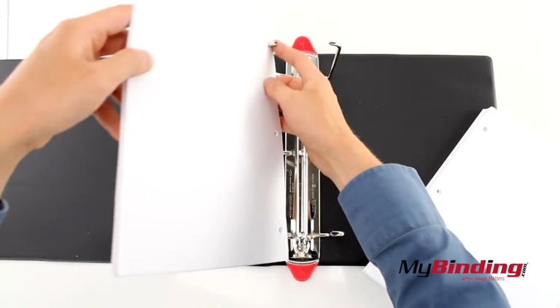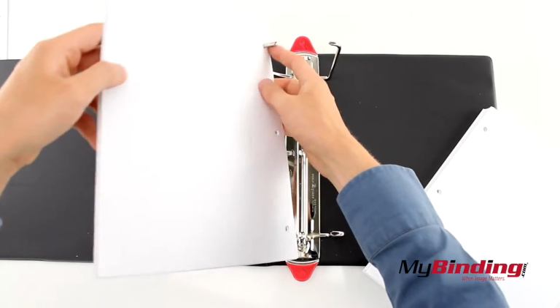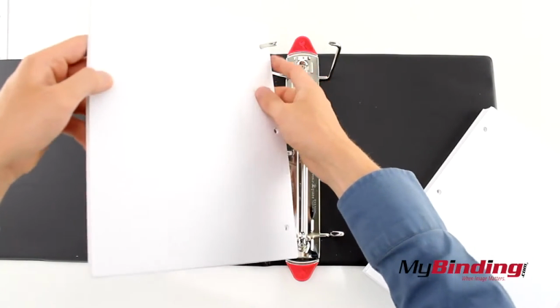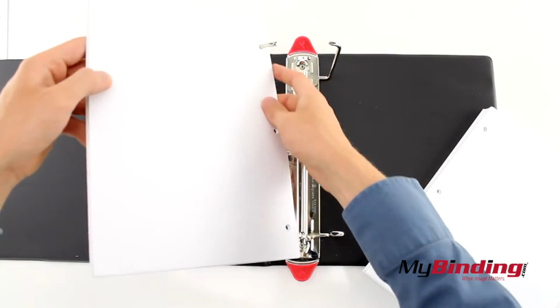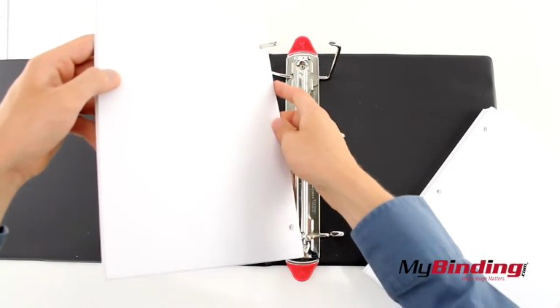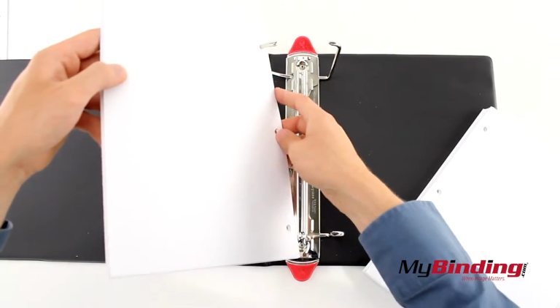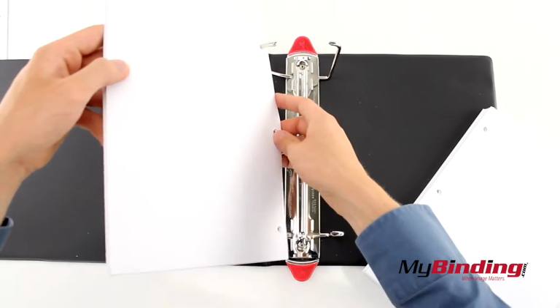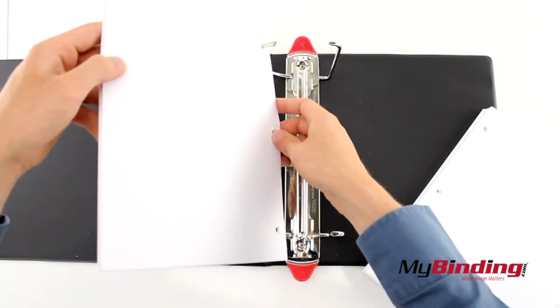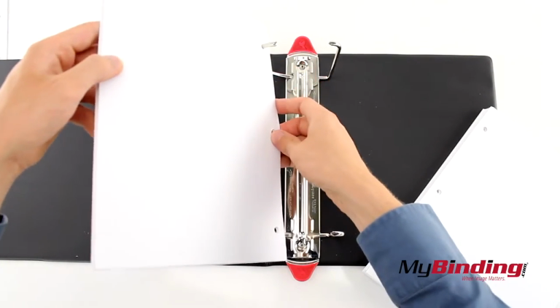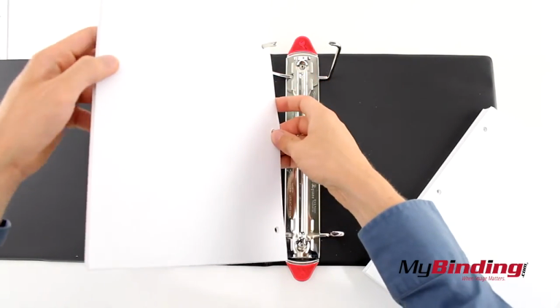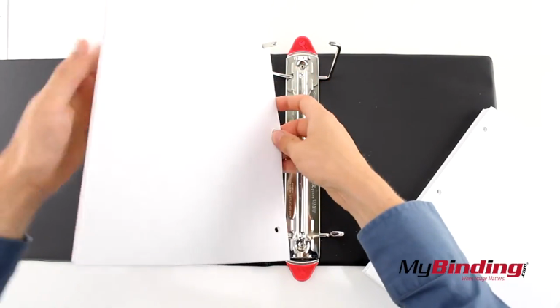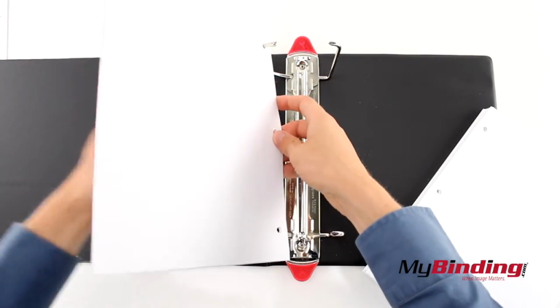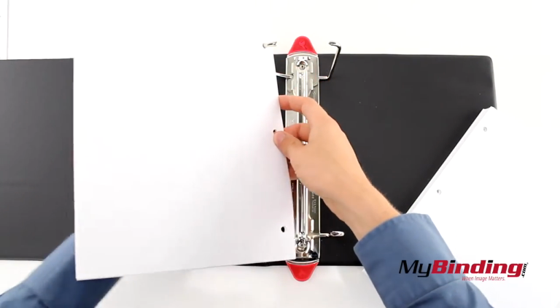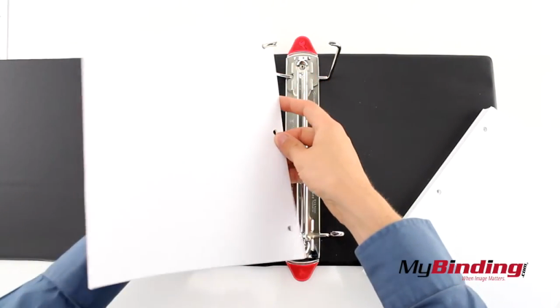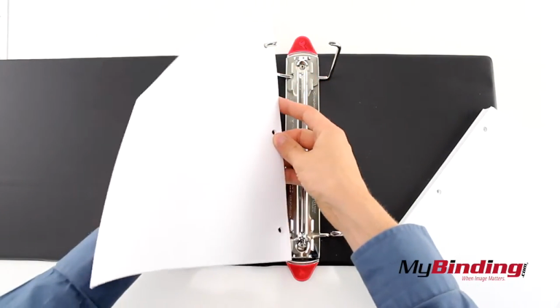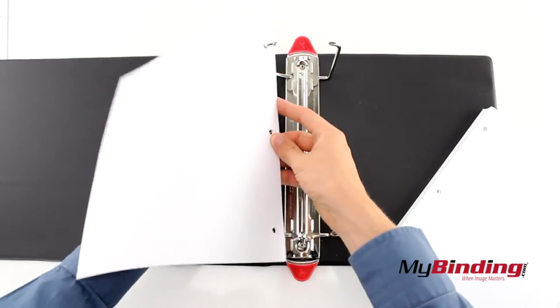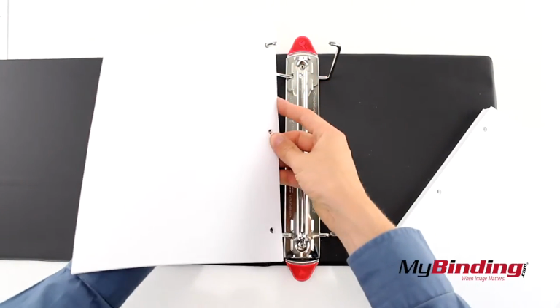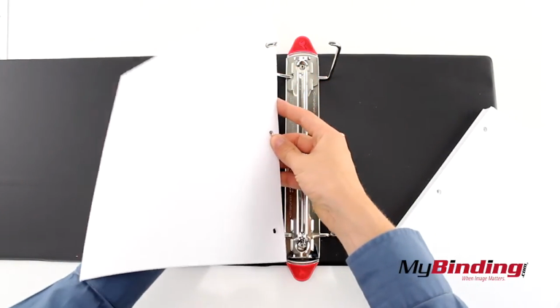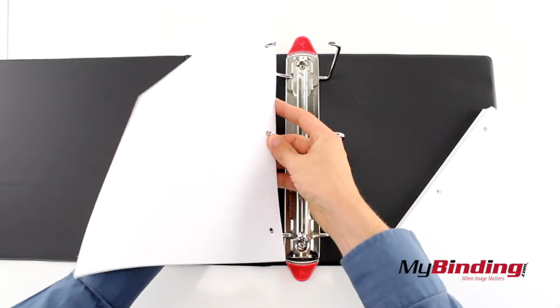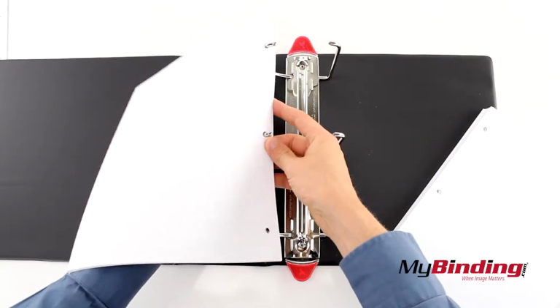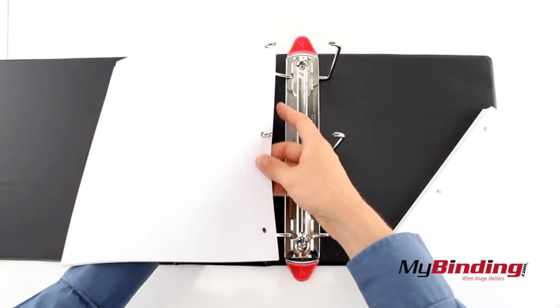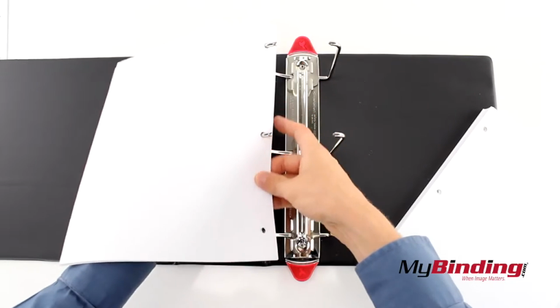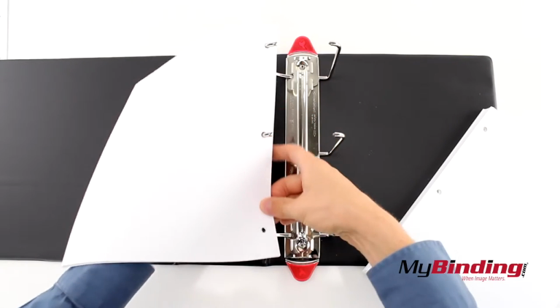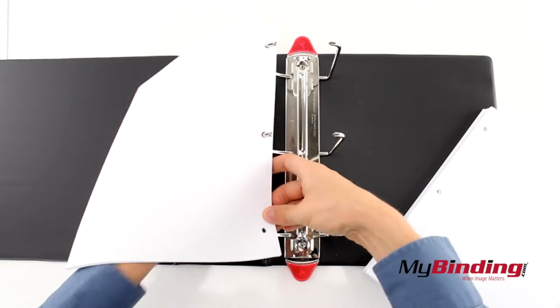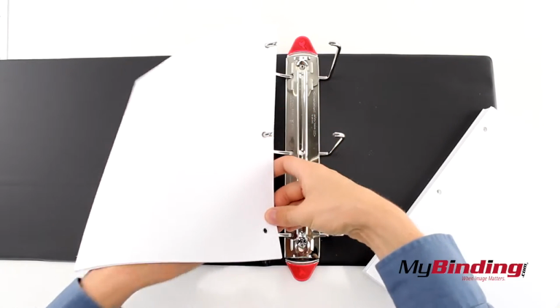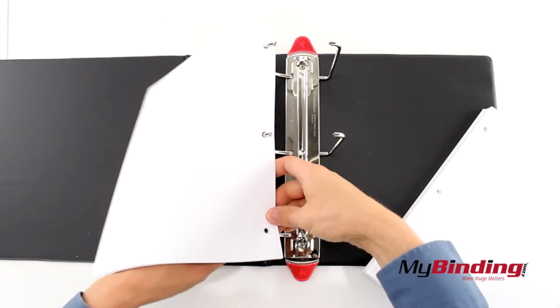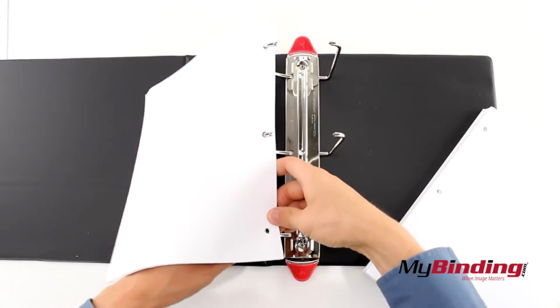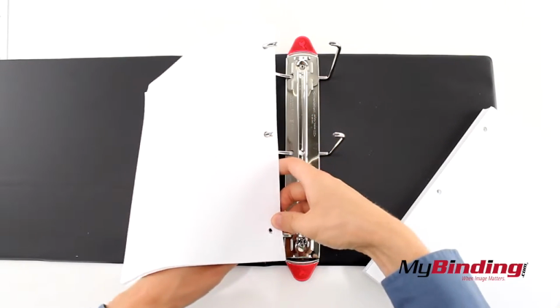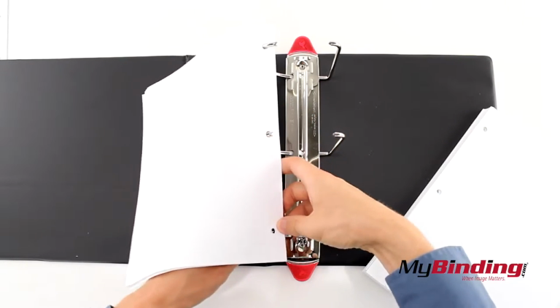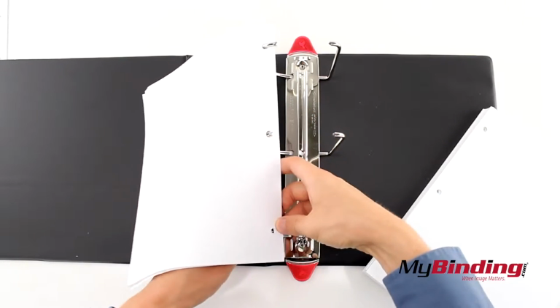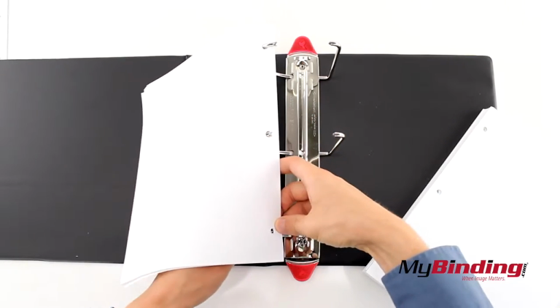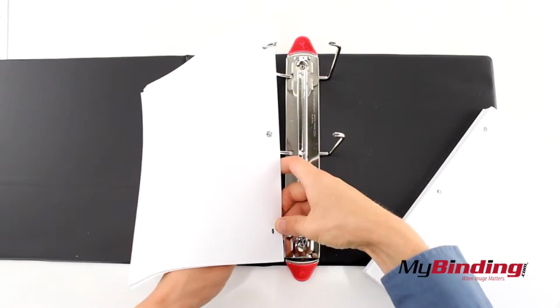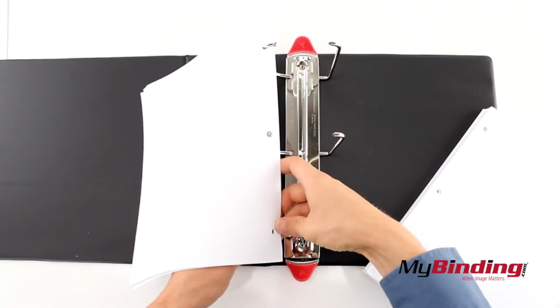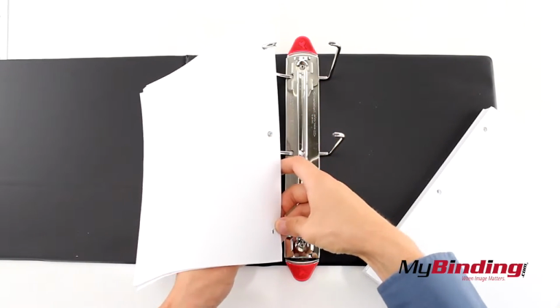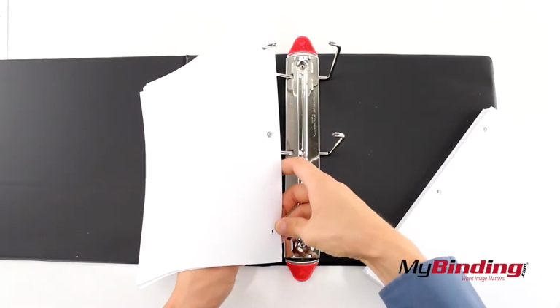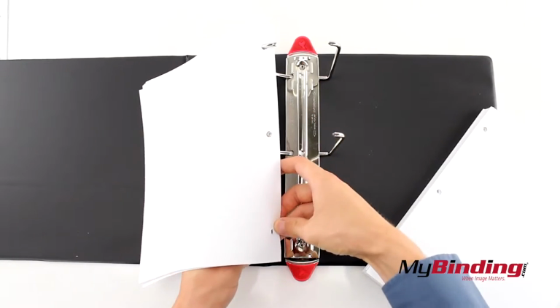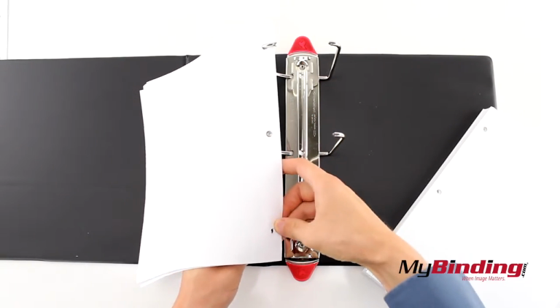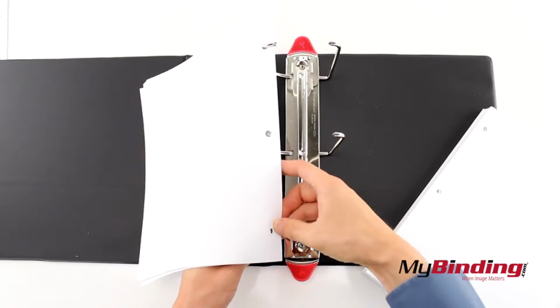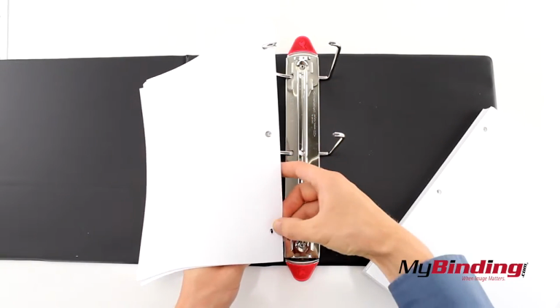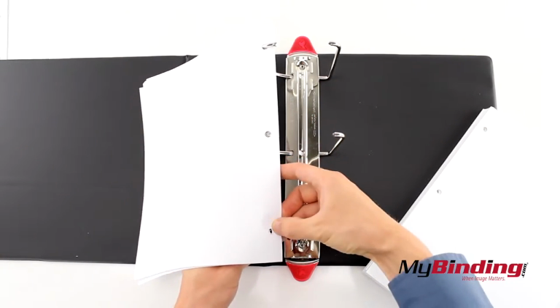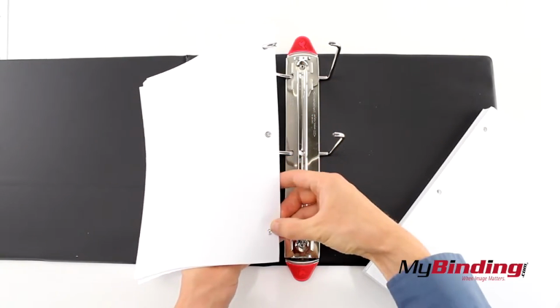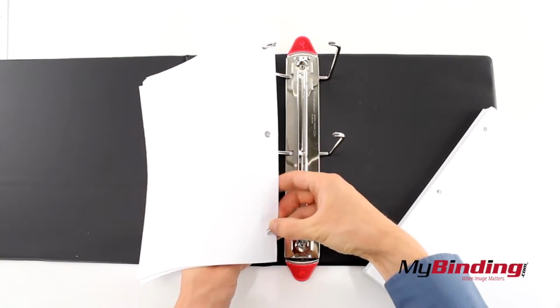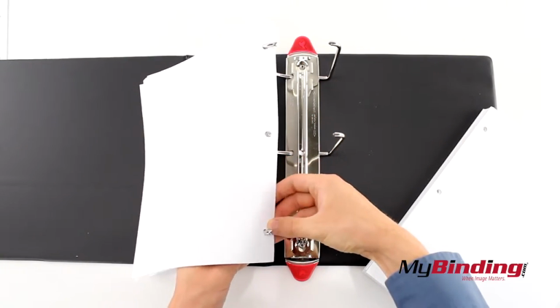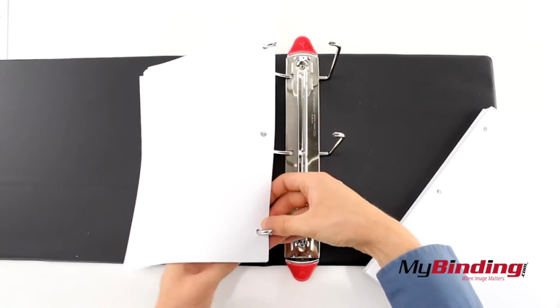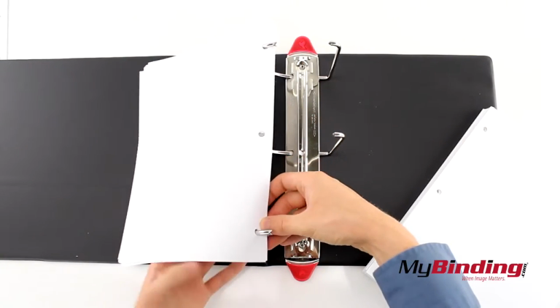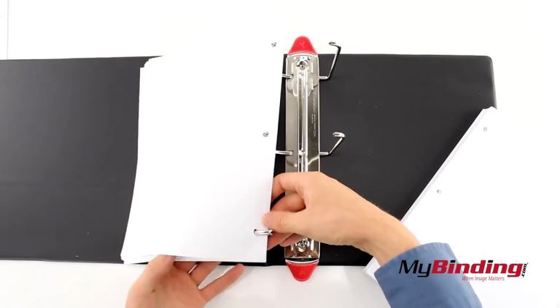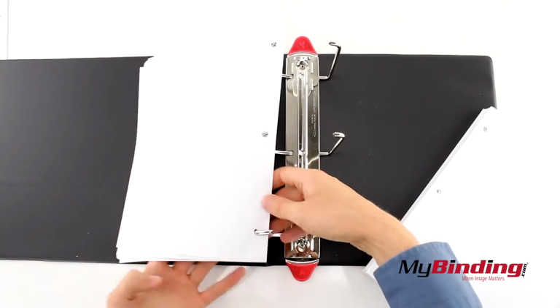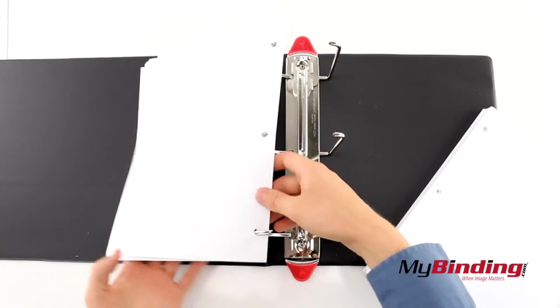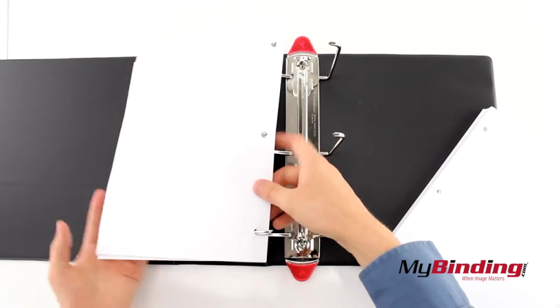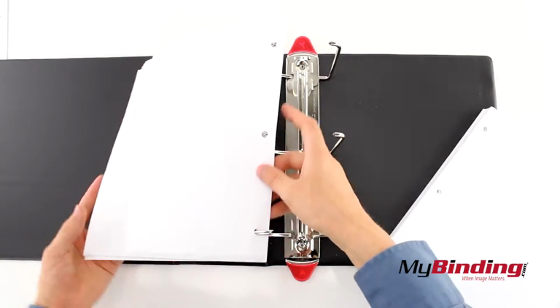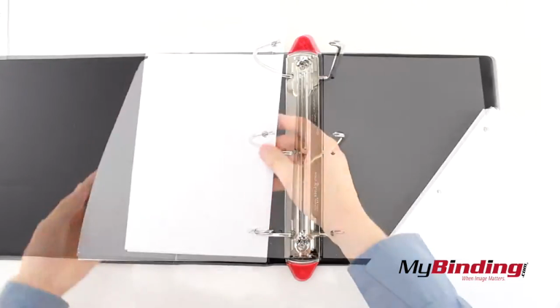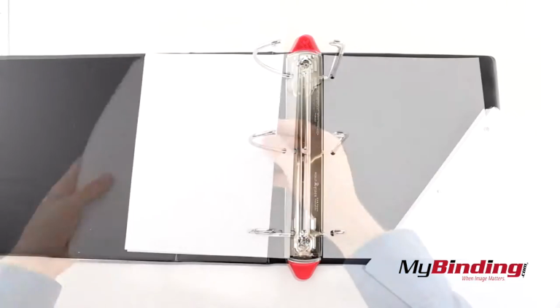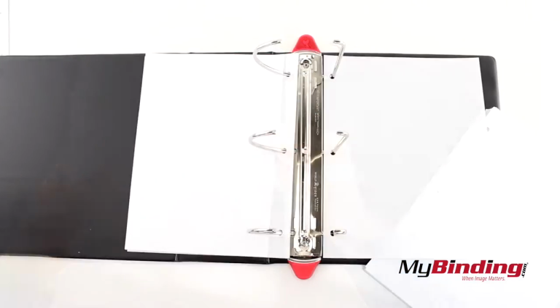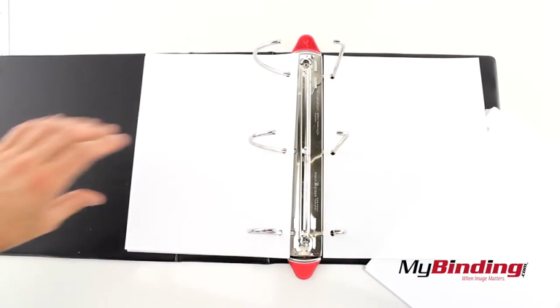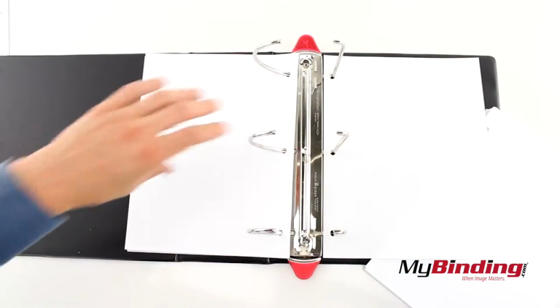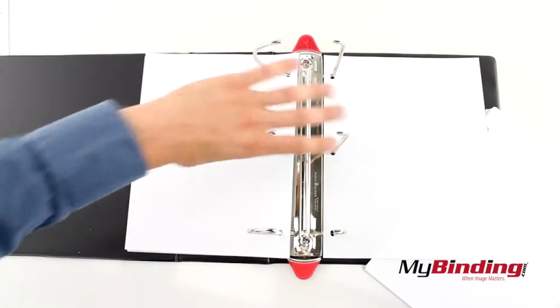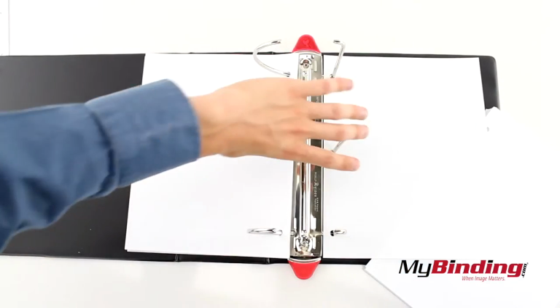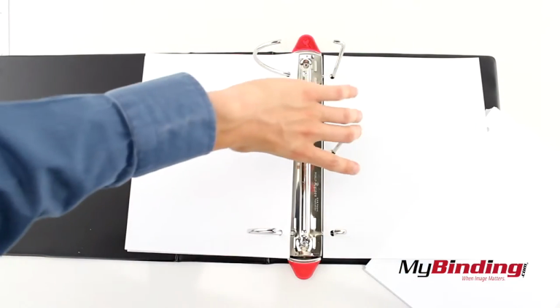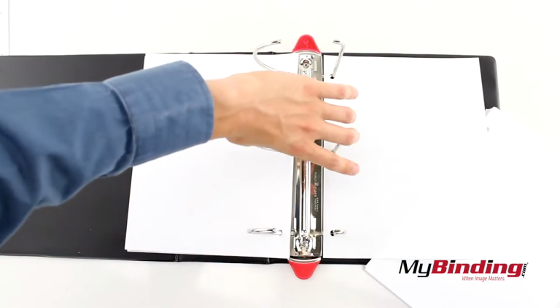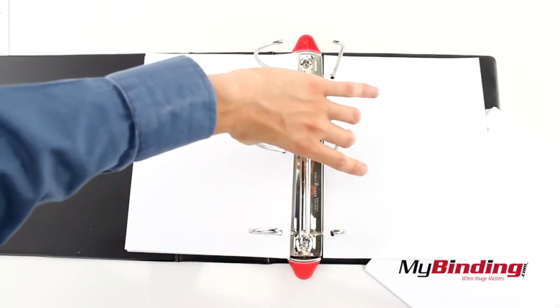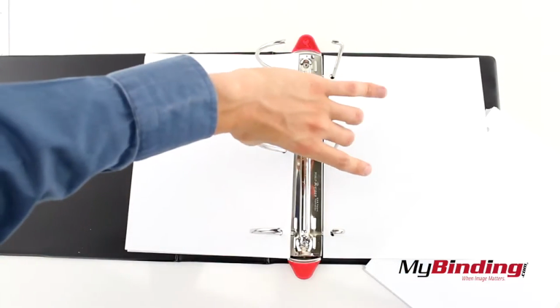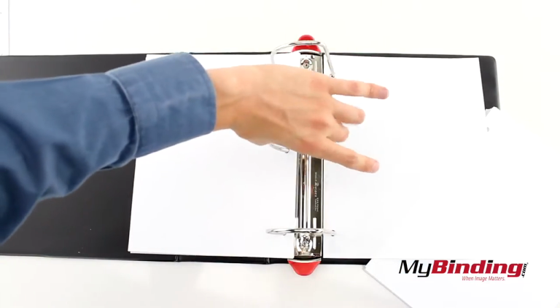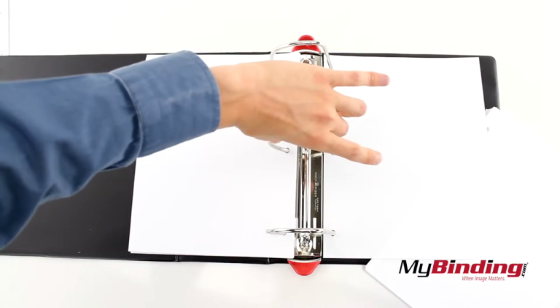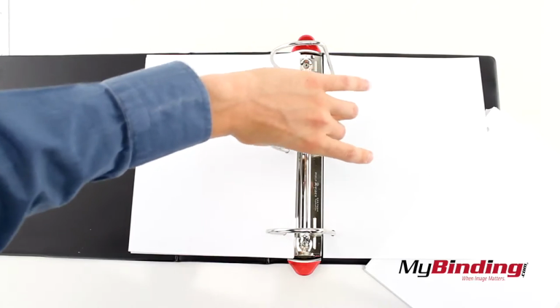Since the rings are so thick, it does make it more difficult to turn the pages and even get to them. But when you're done, close the rings up.